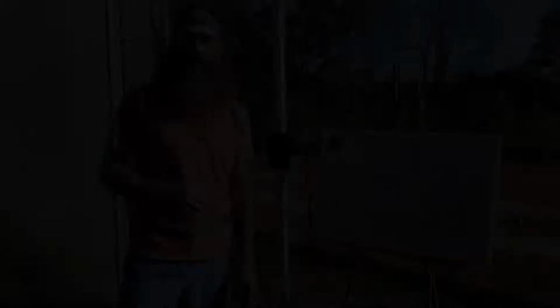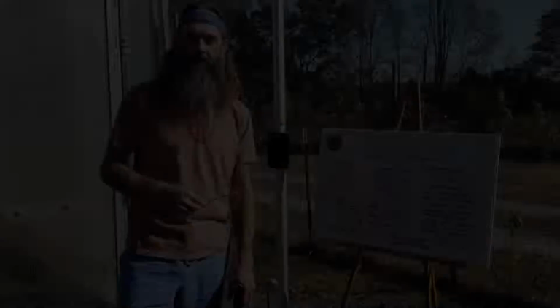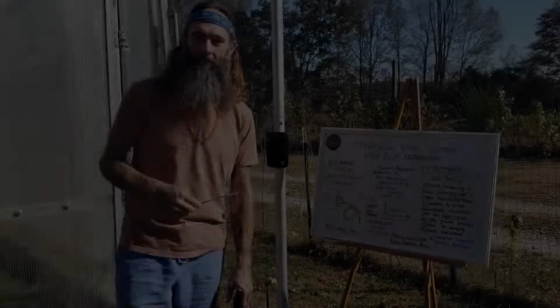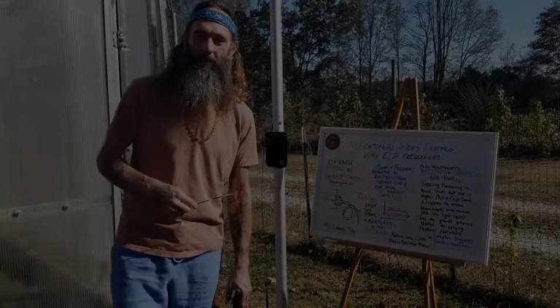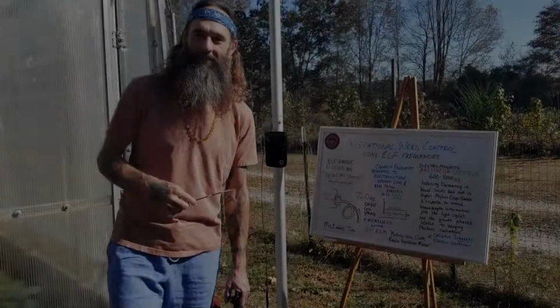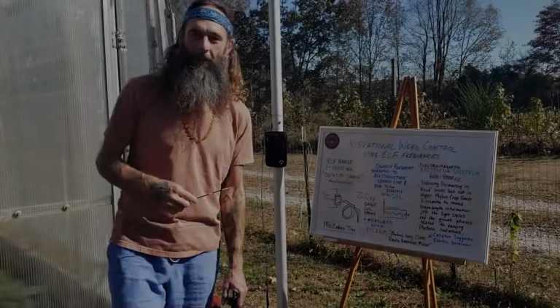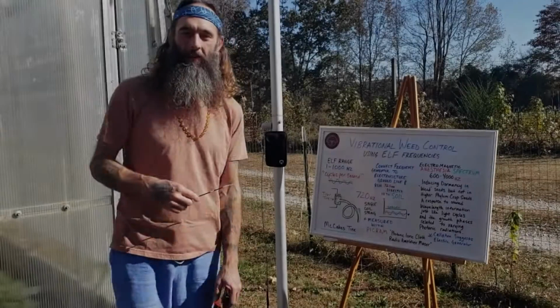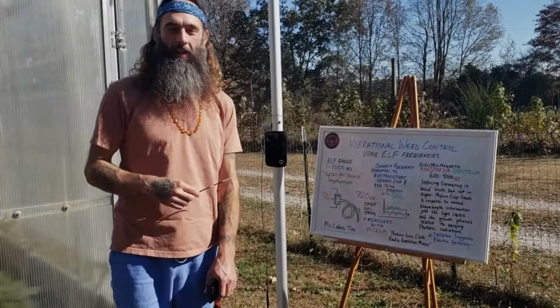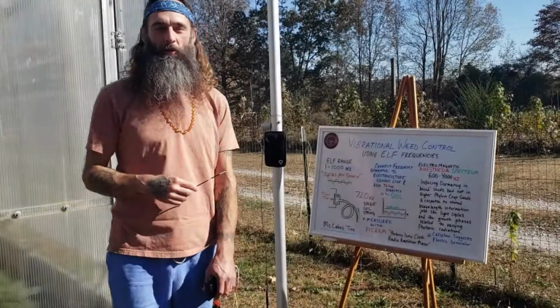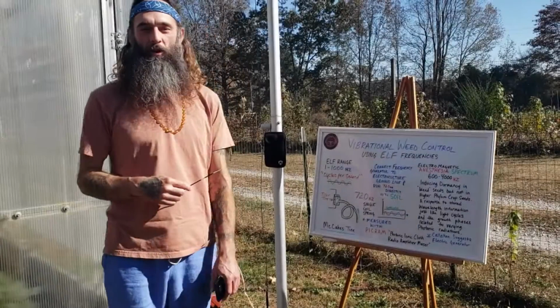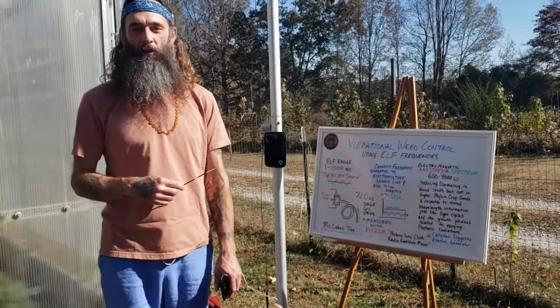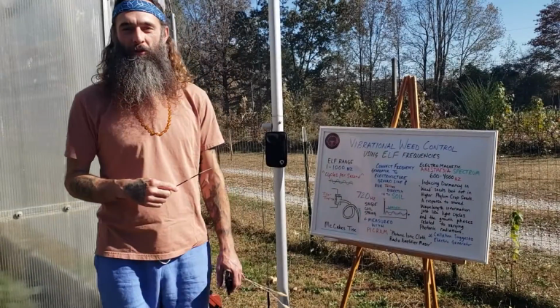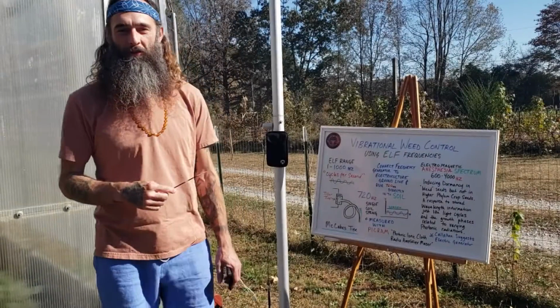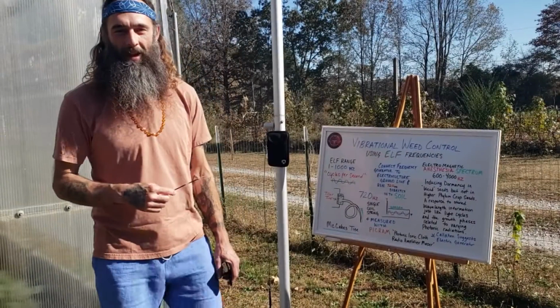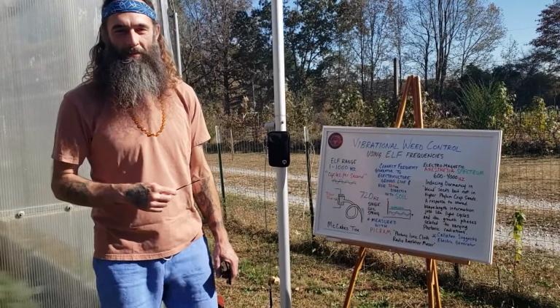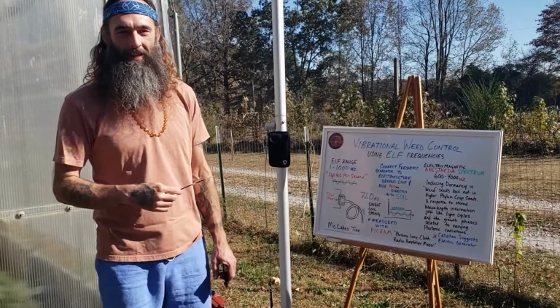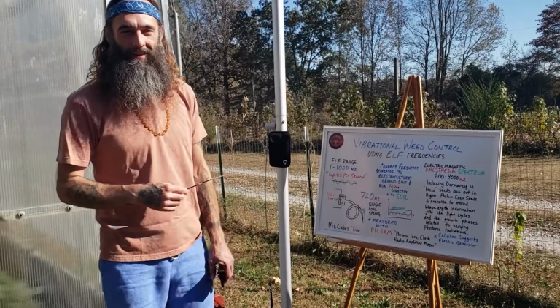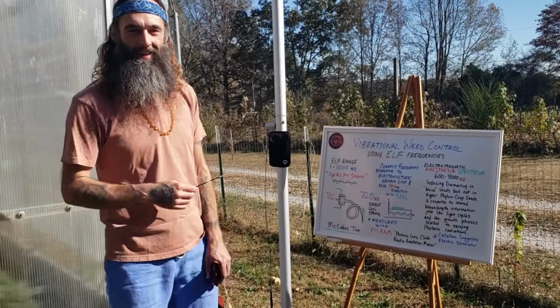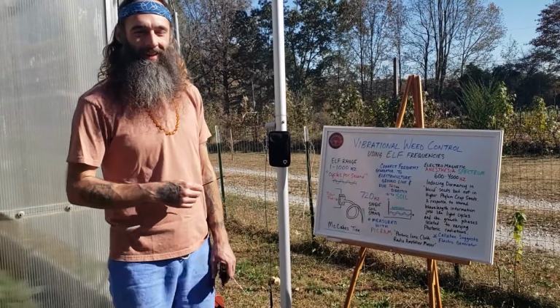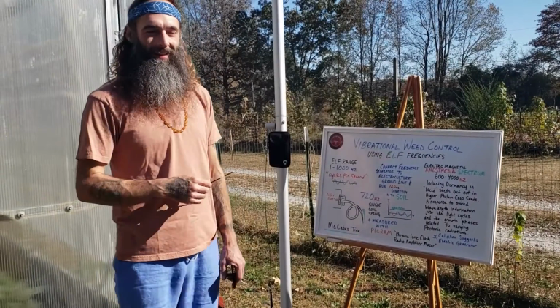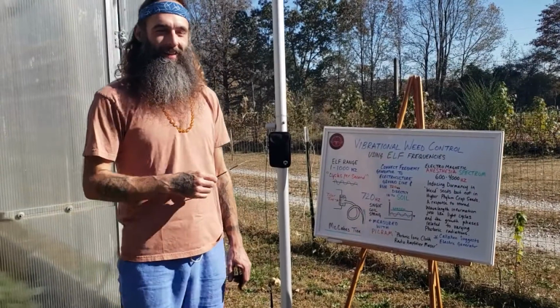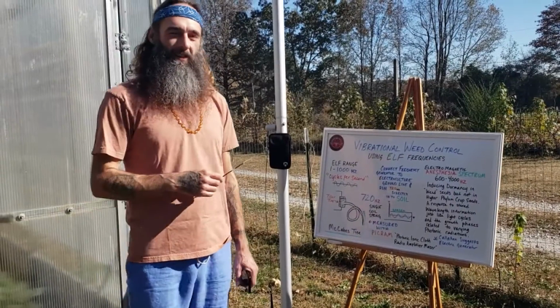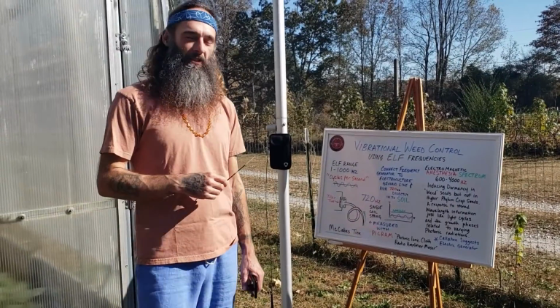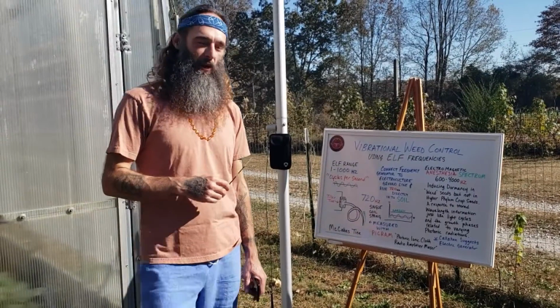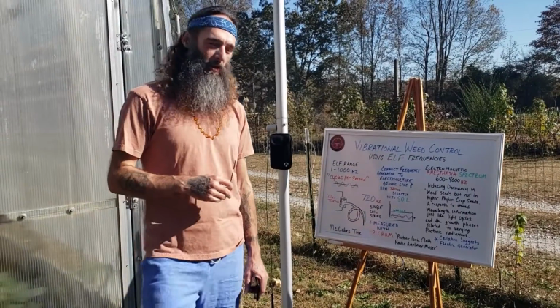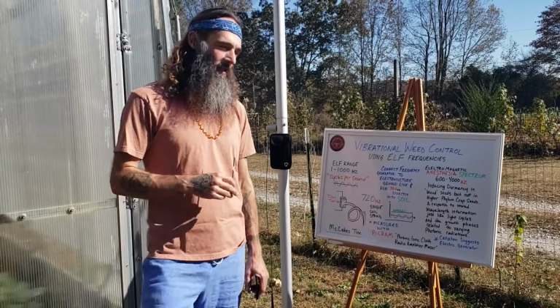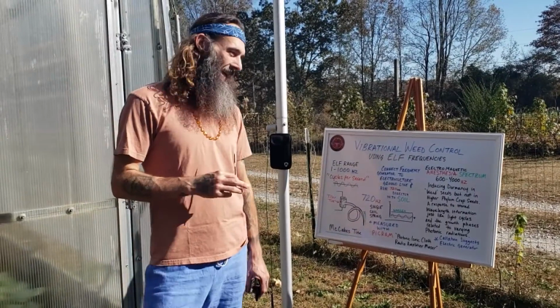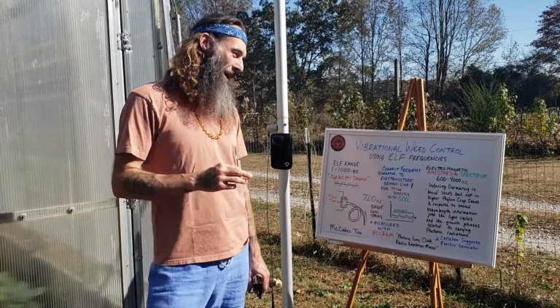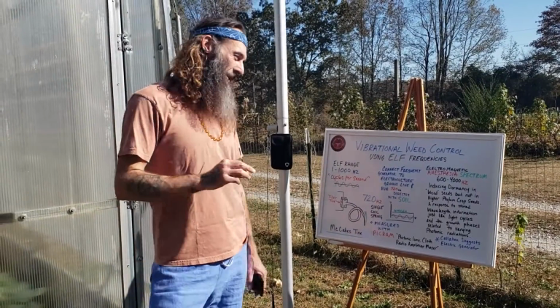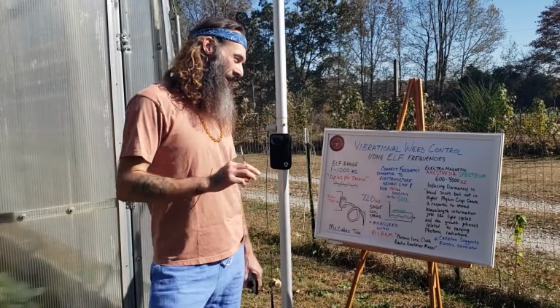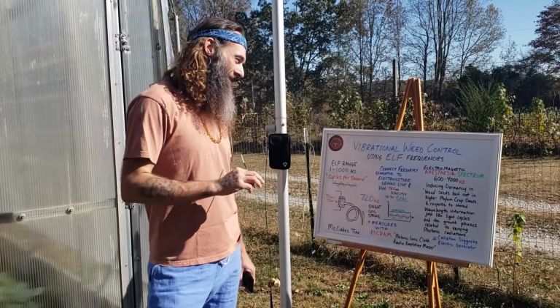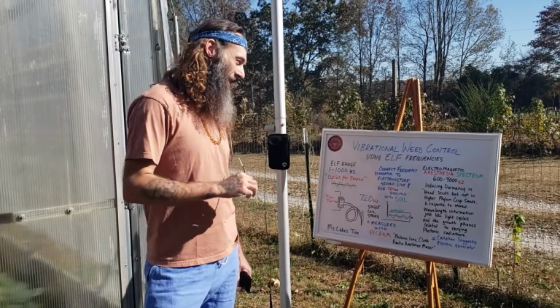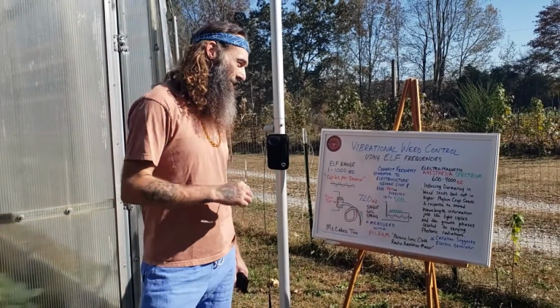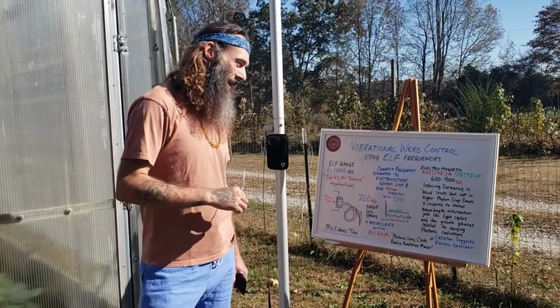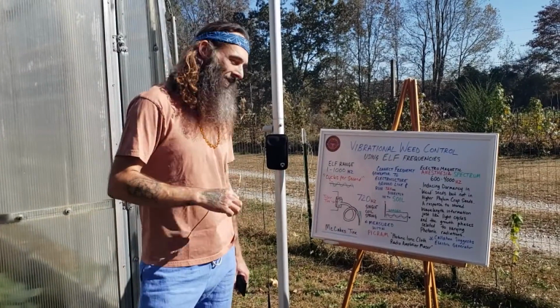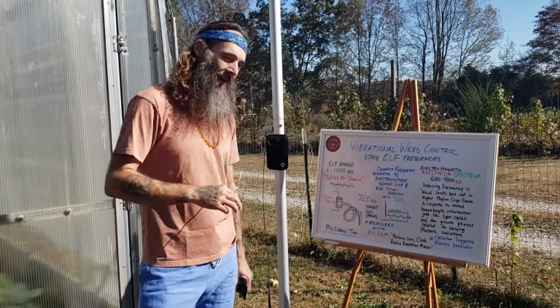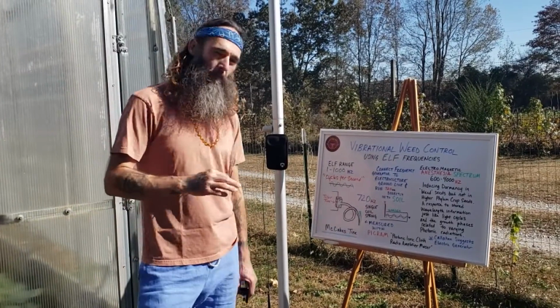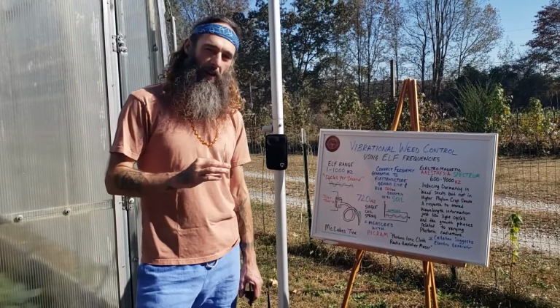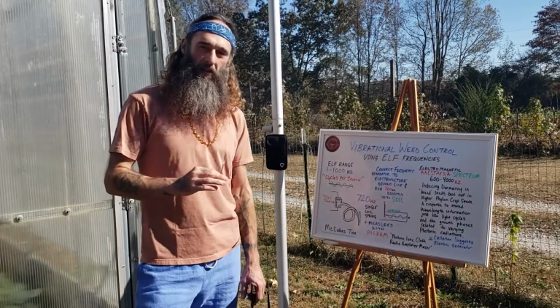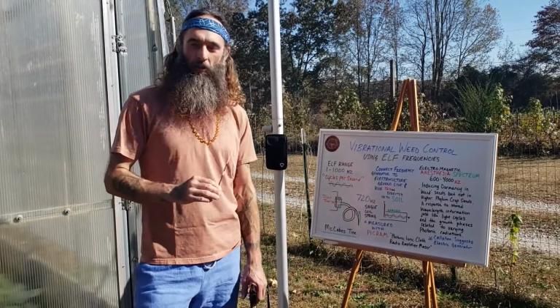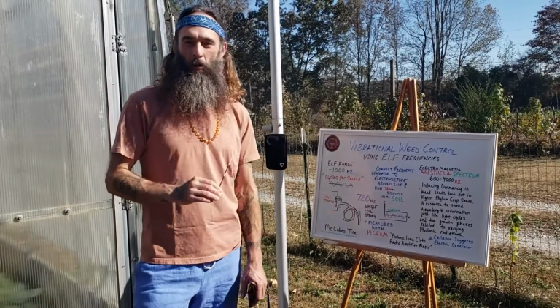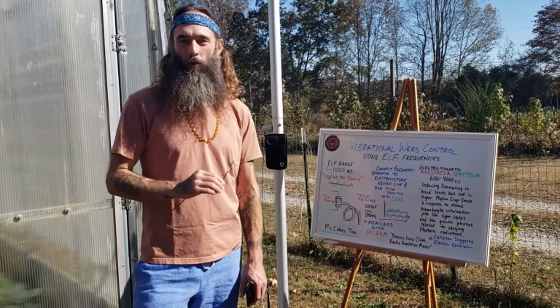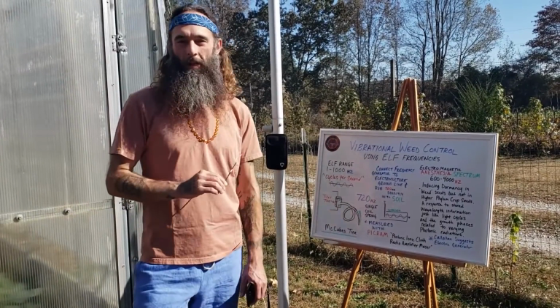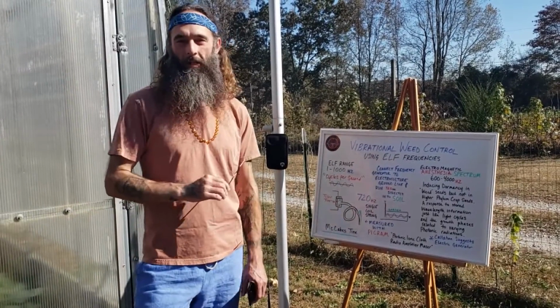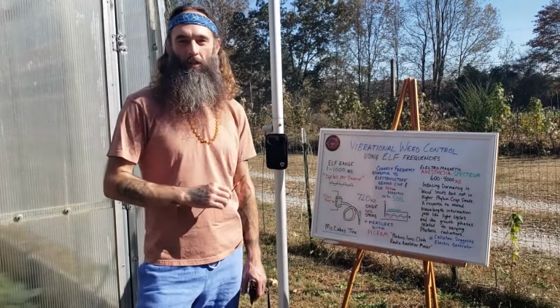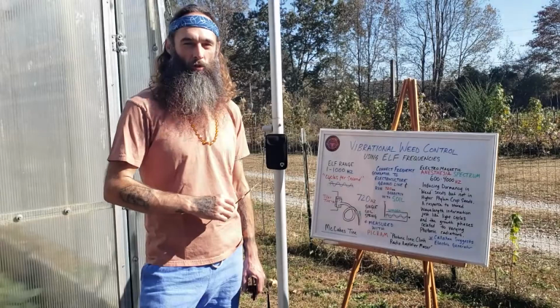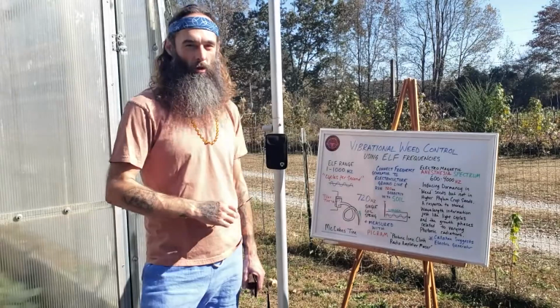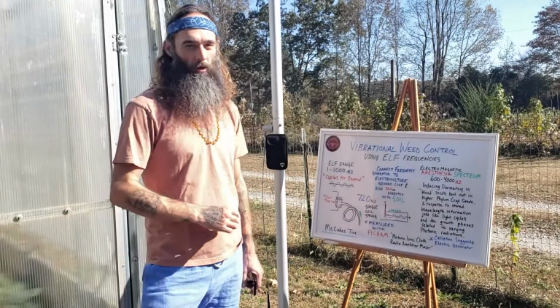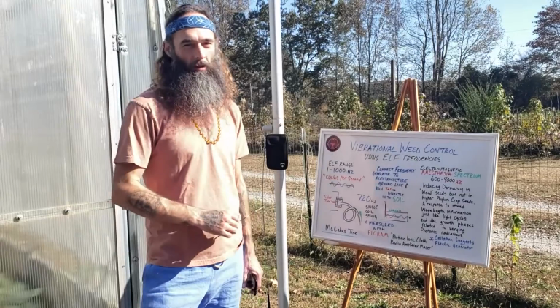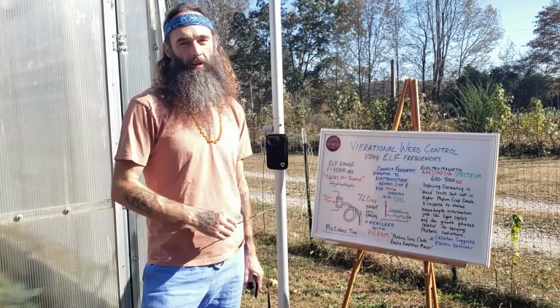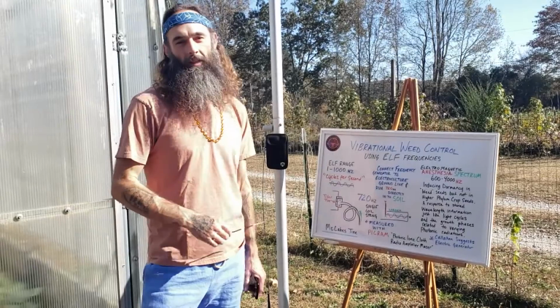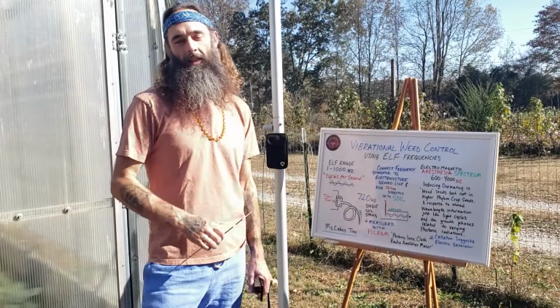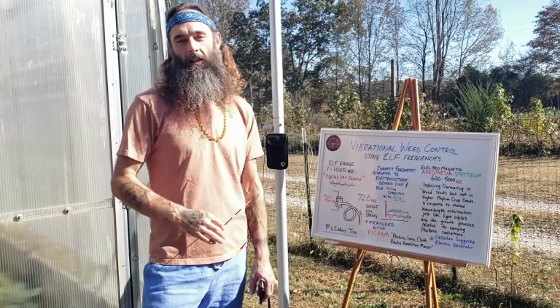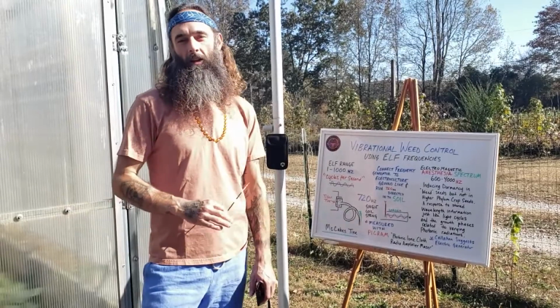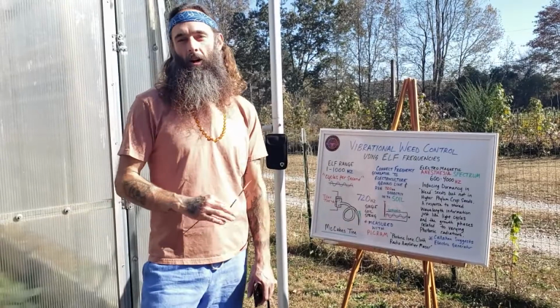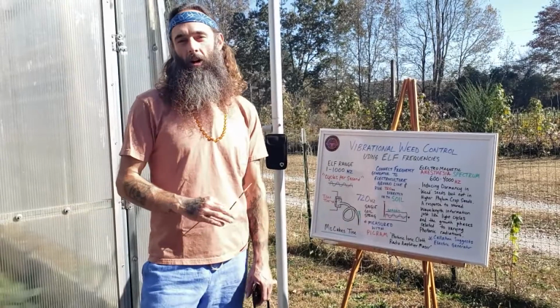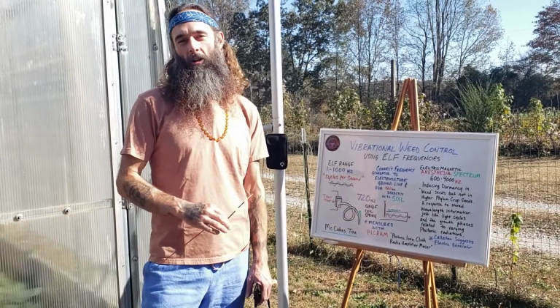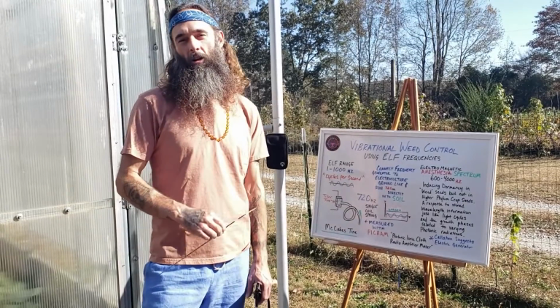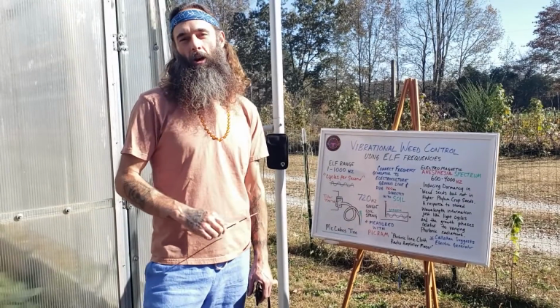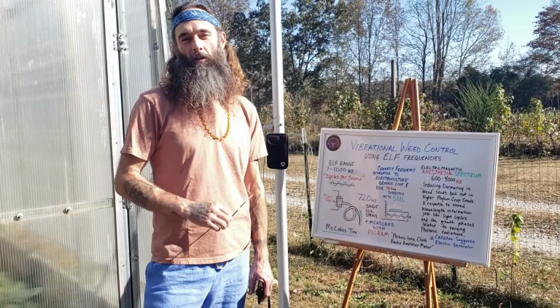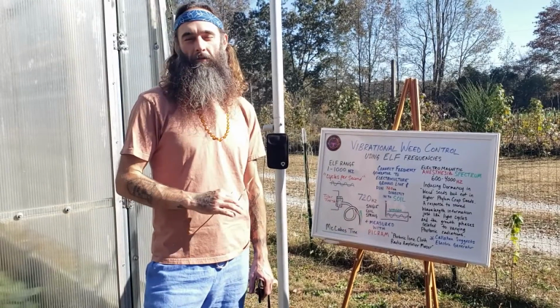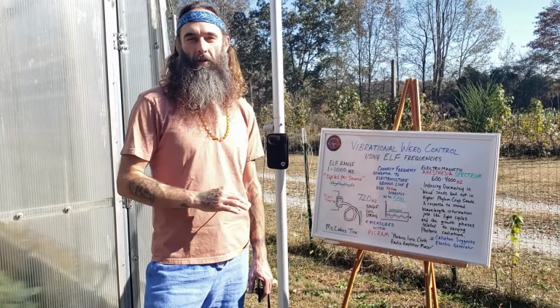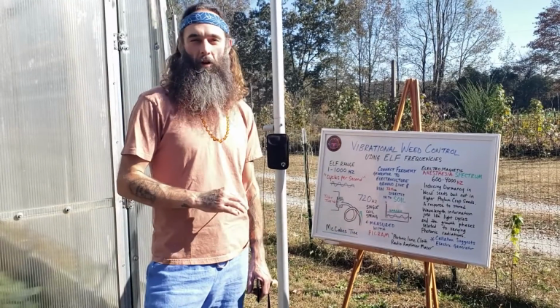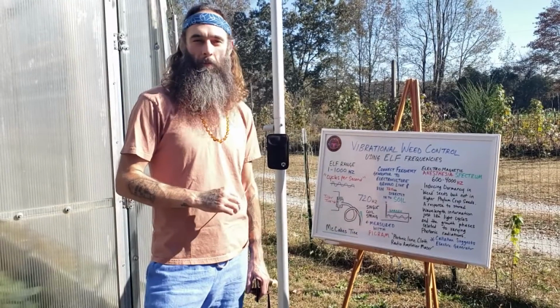Bless up, electric culture family. So today we're going to talk about vibrational weed control in the garden or on your farm.